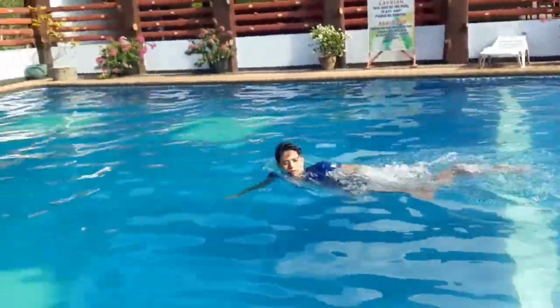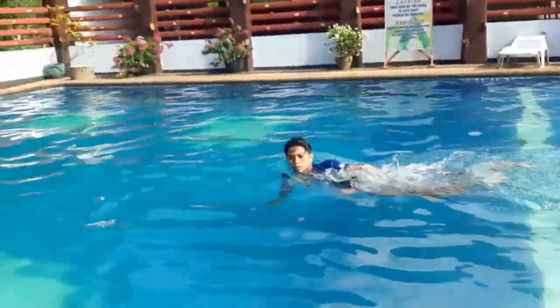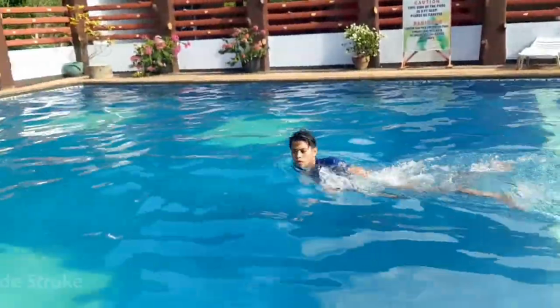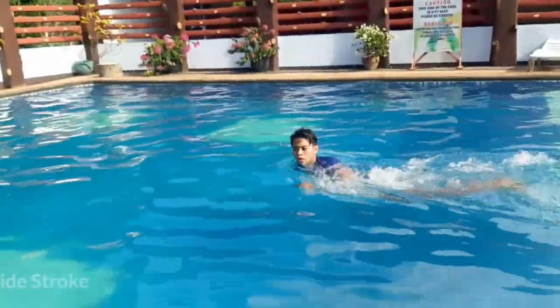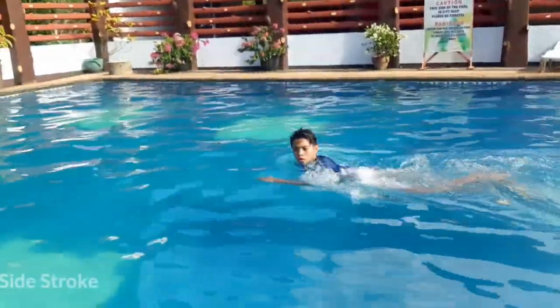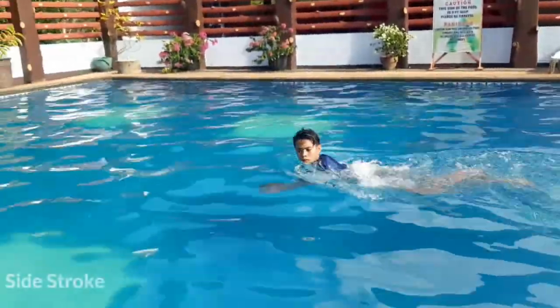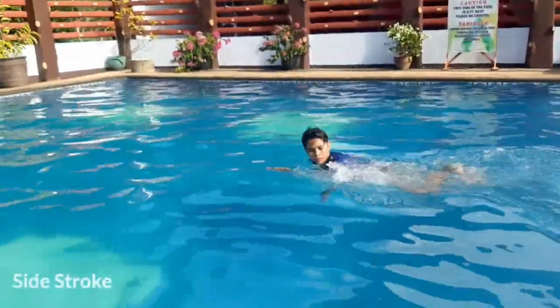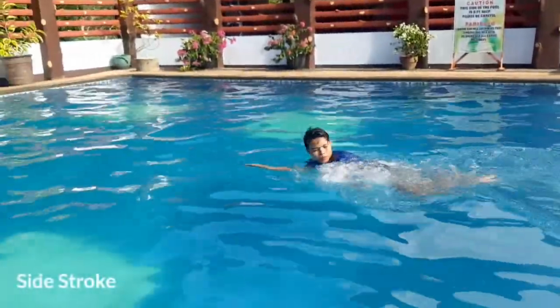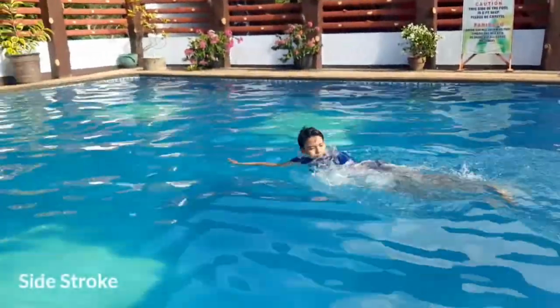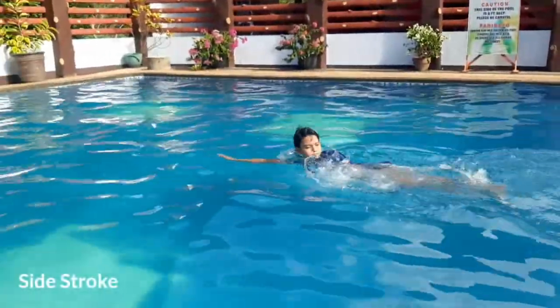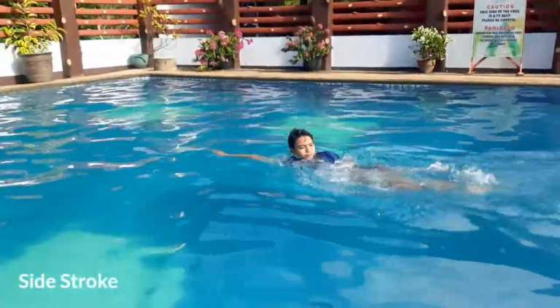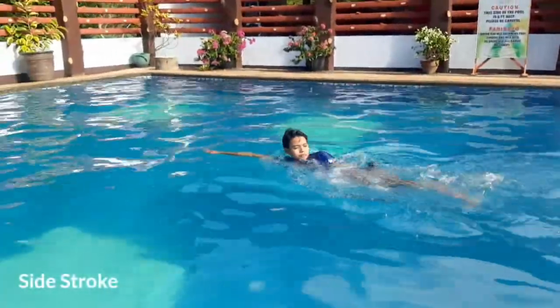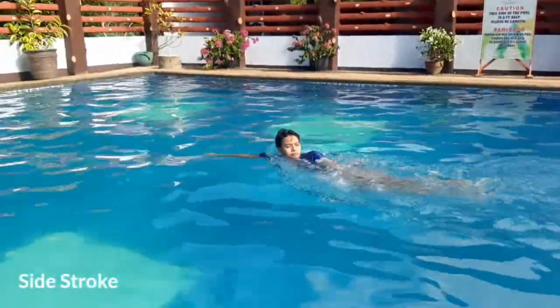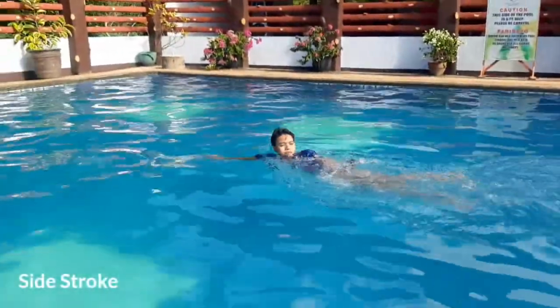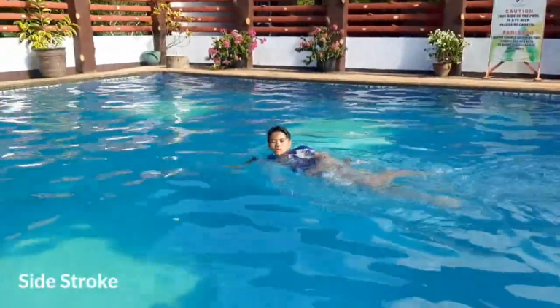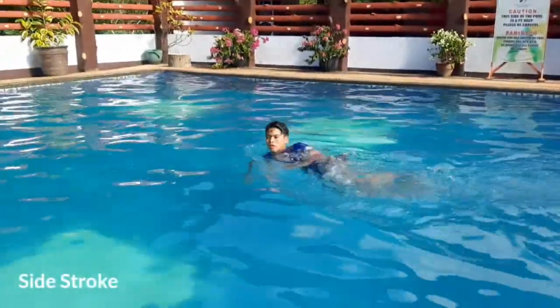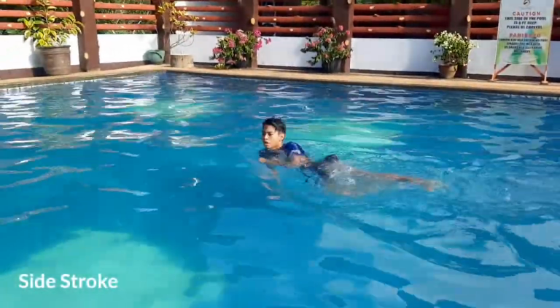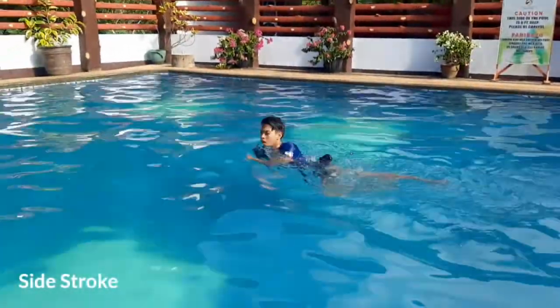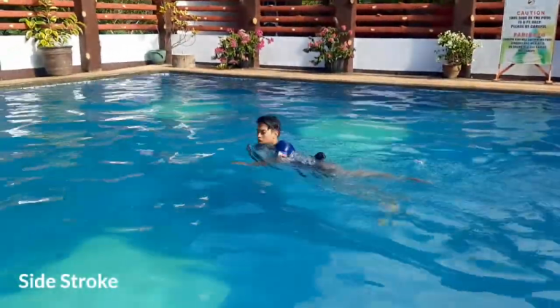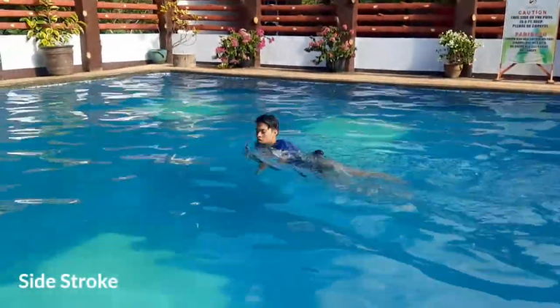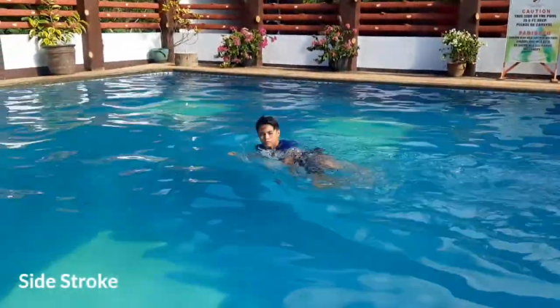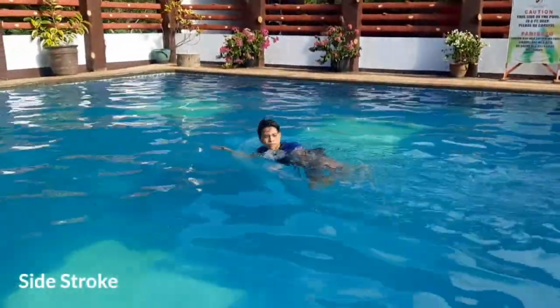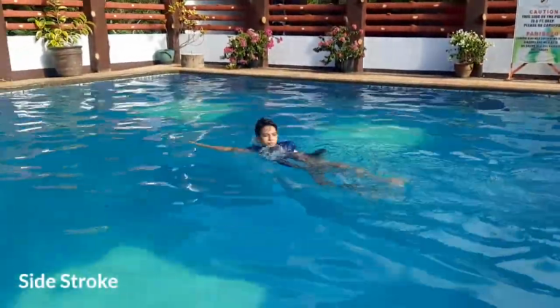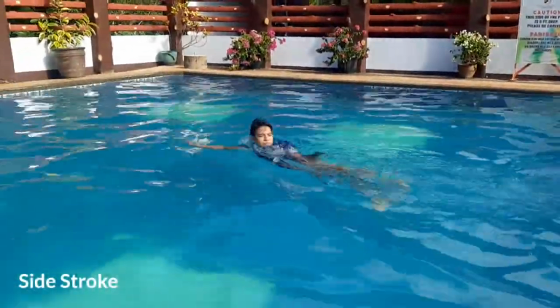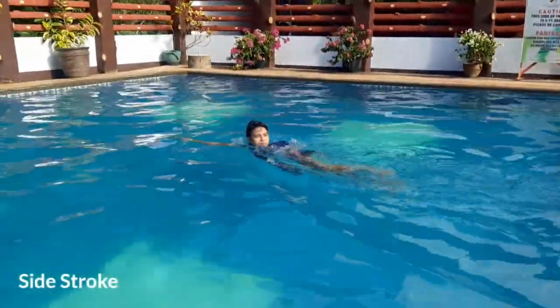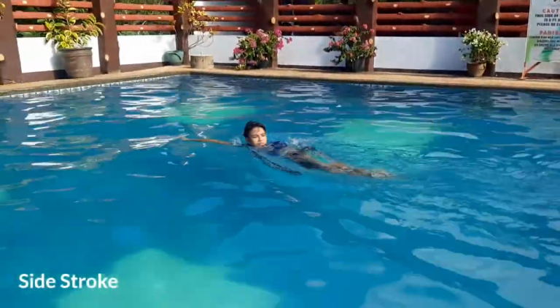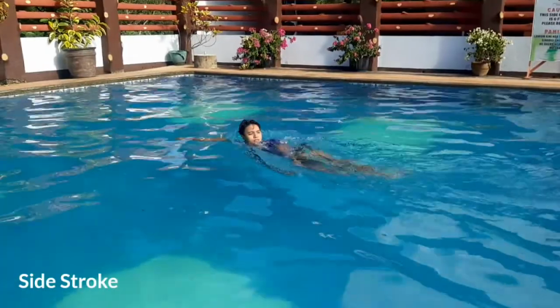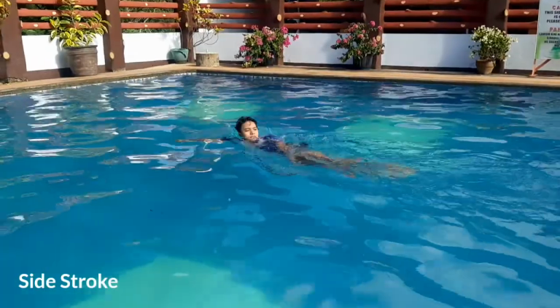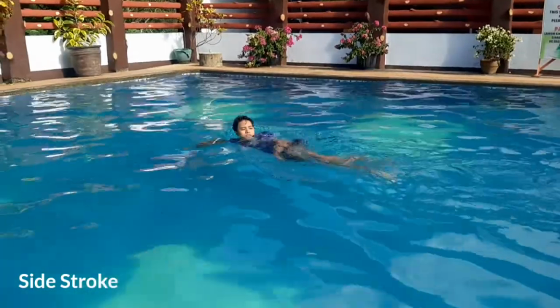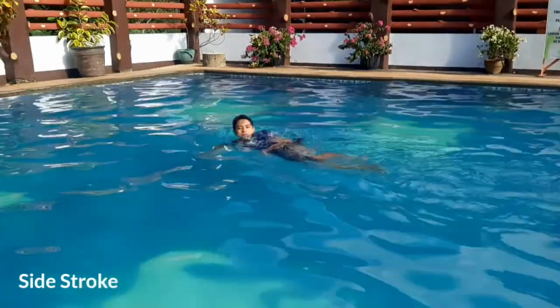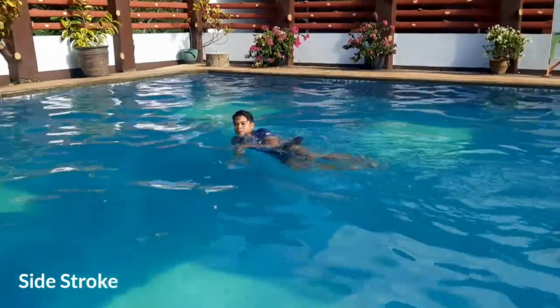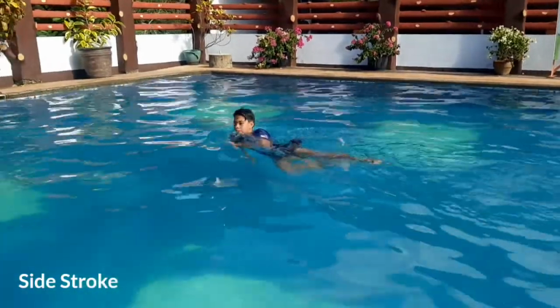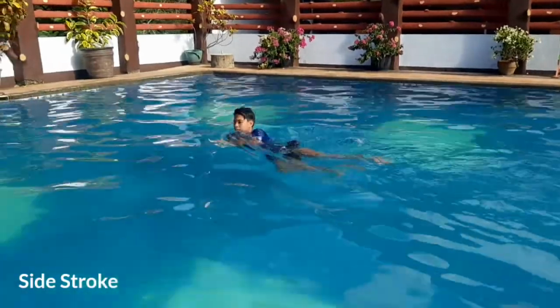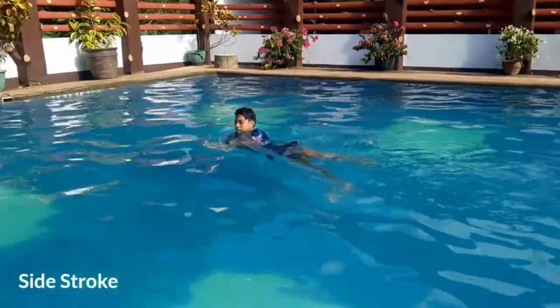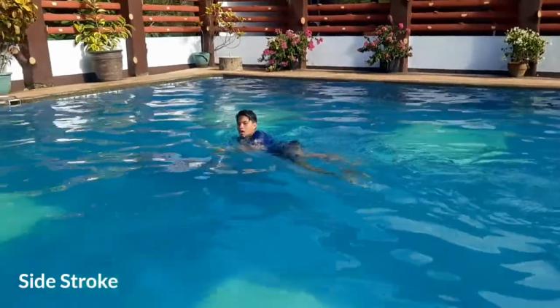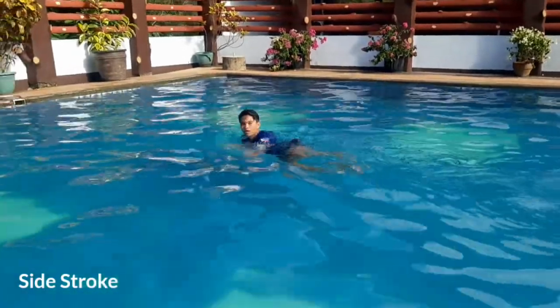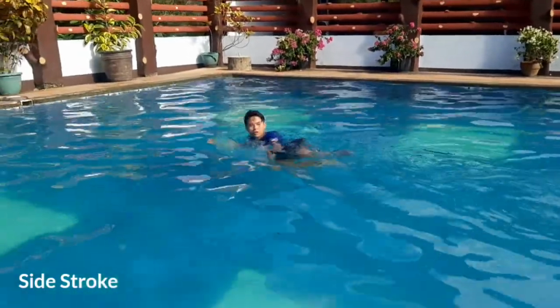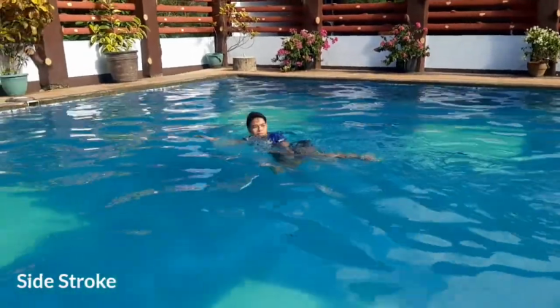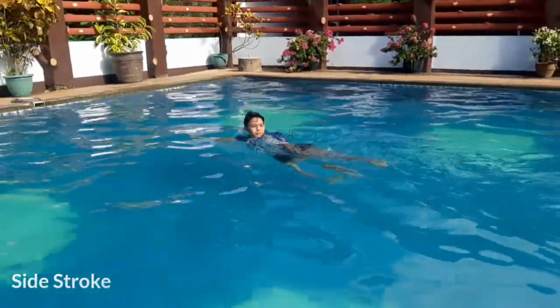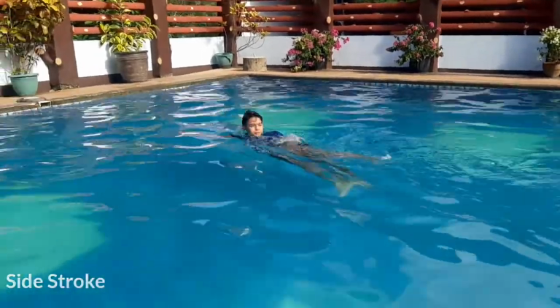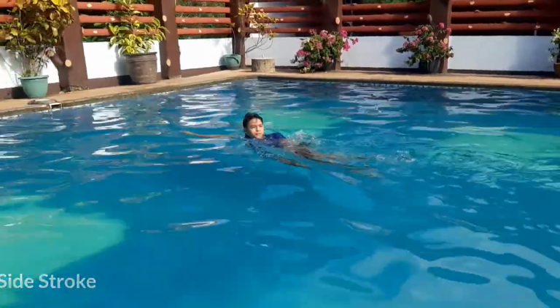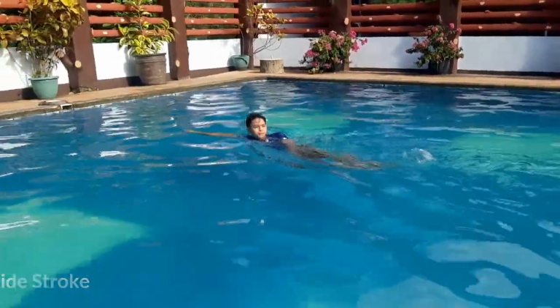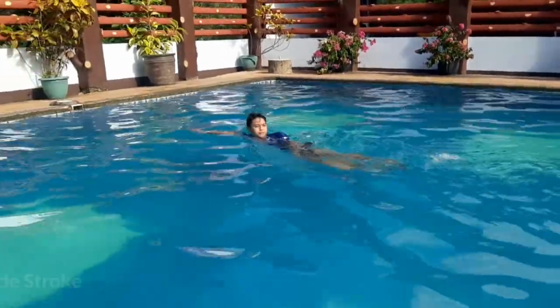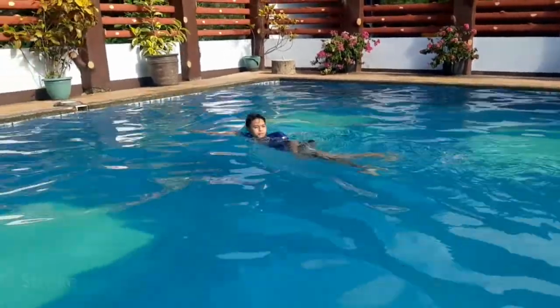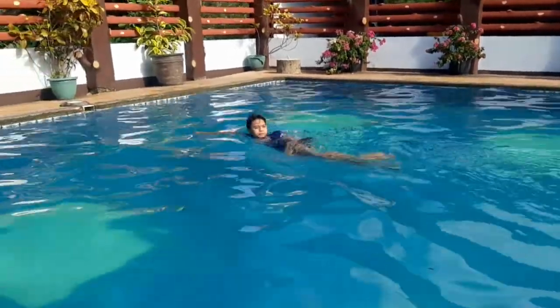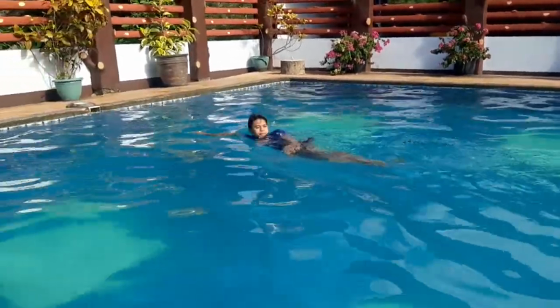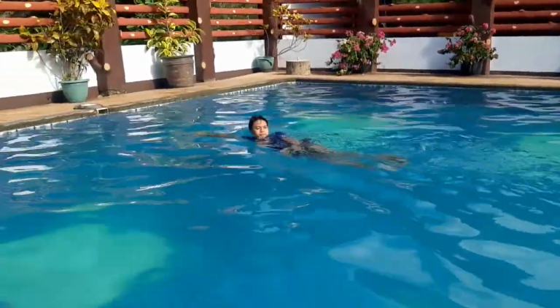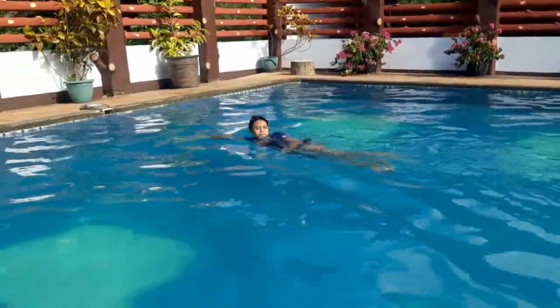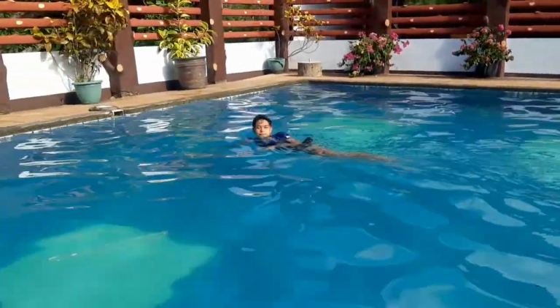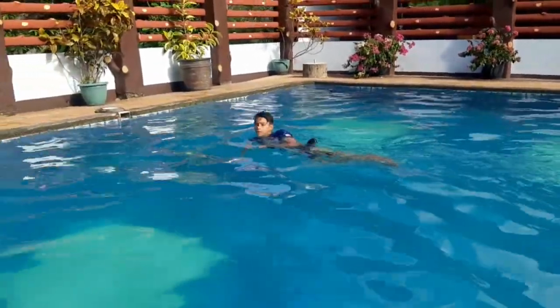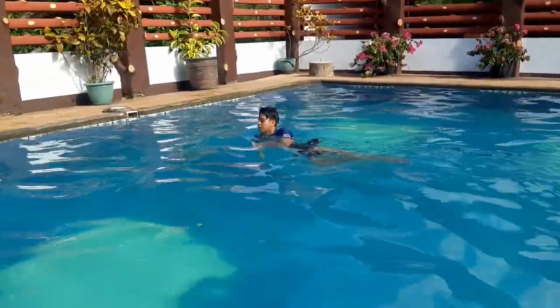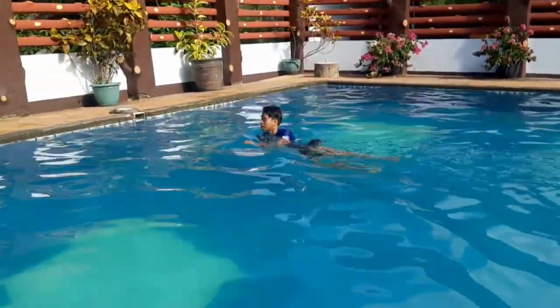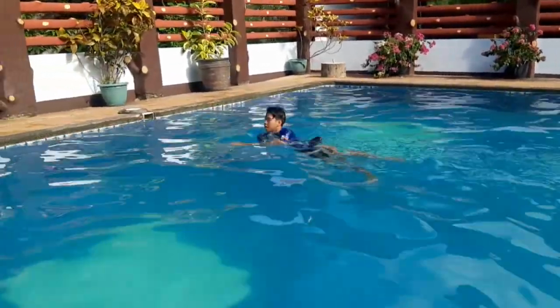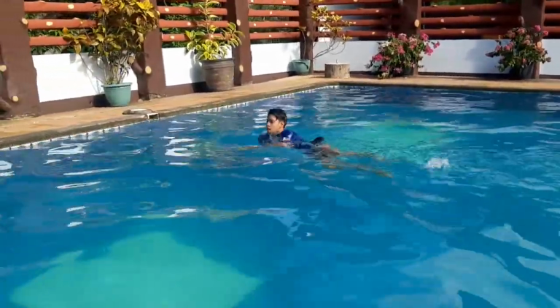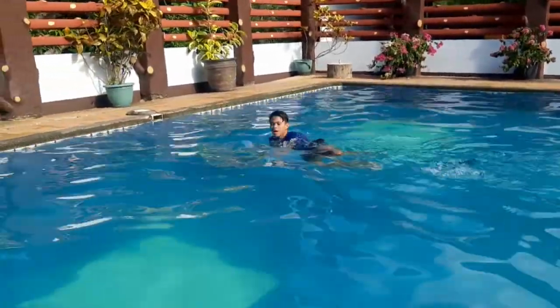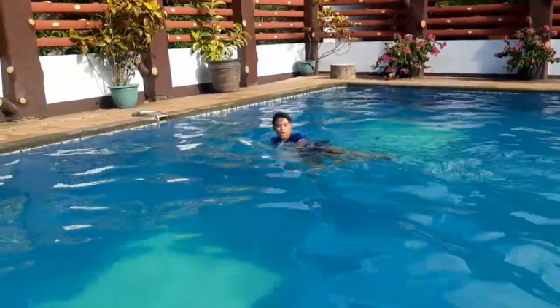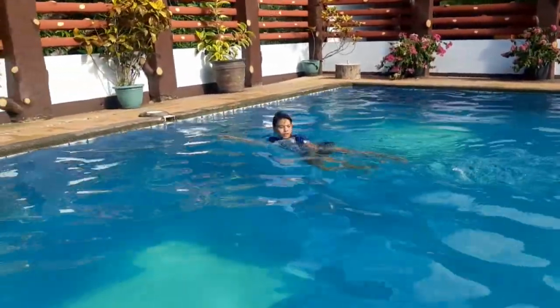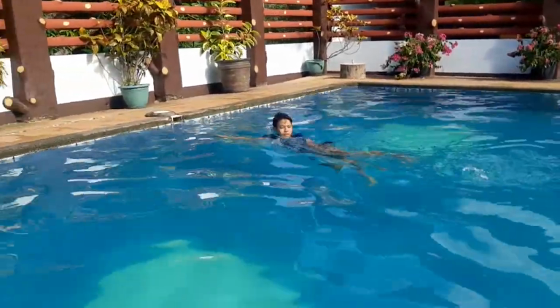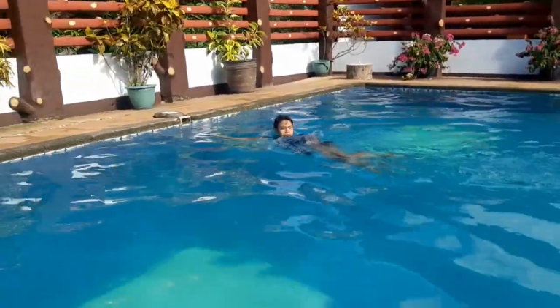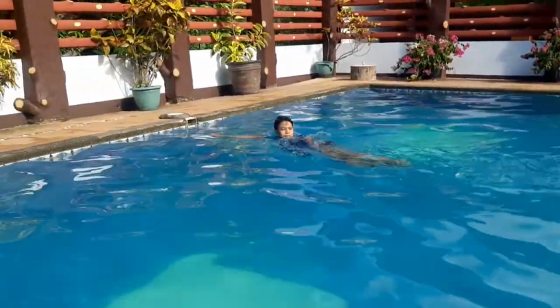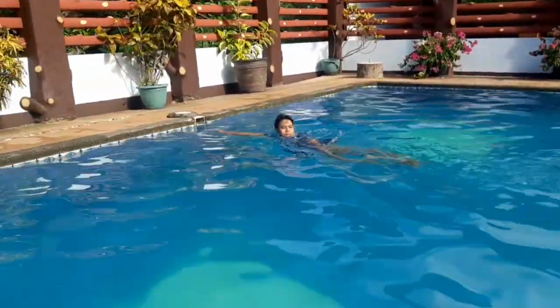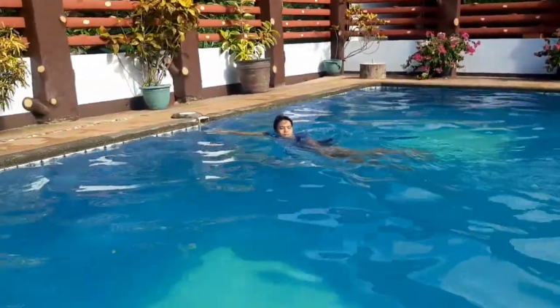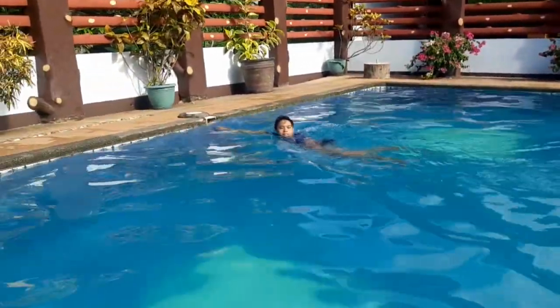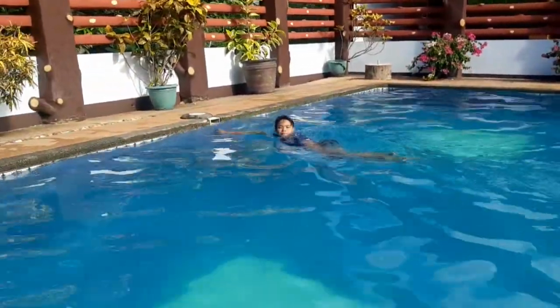So next is the side stroke. This swimming stroke helps the swimmer to conserve energy when it is performed well.